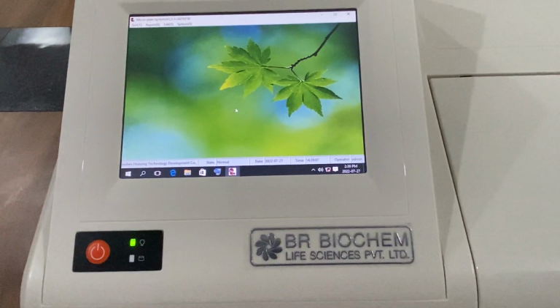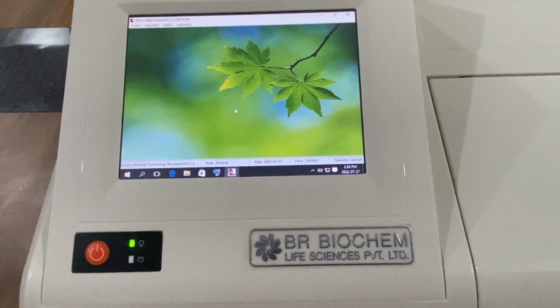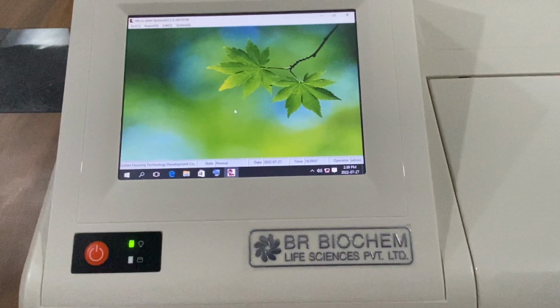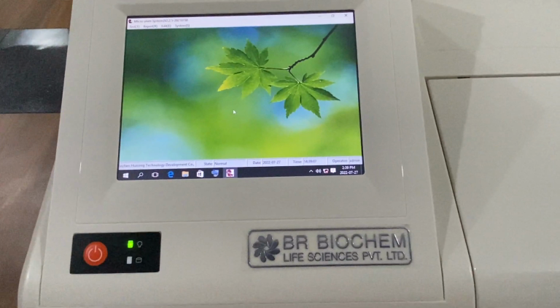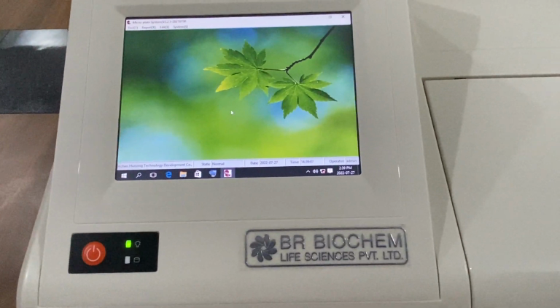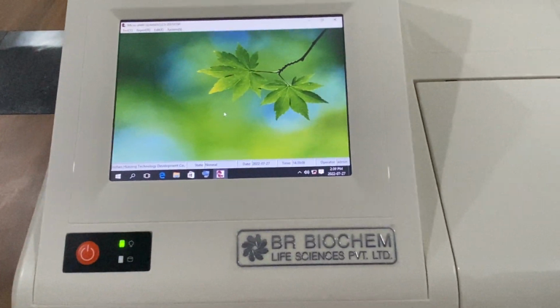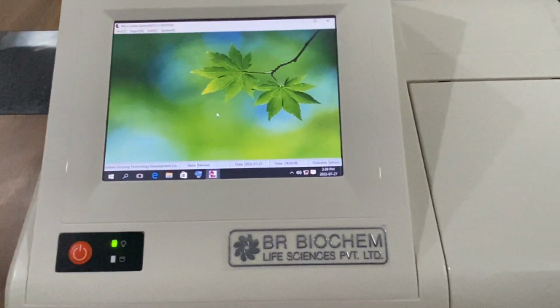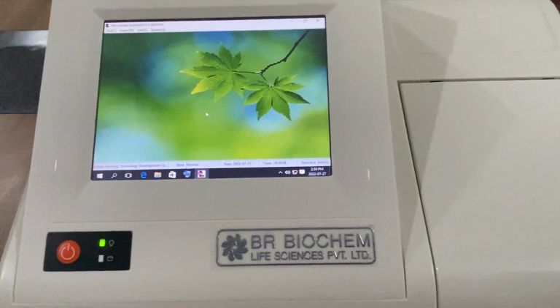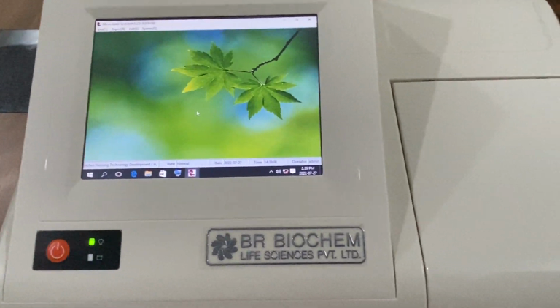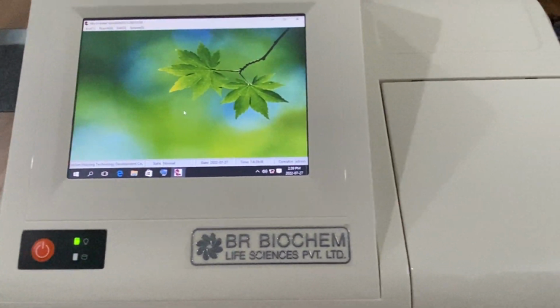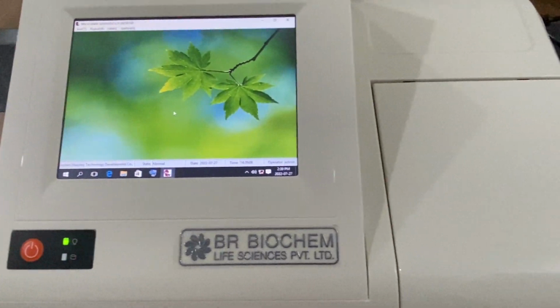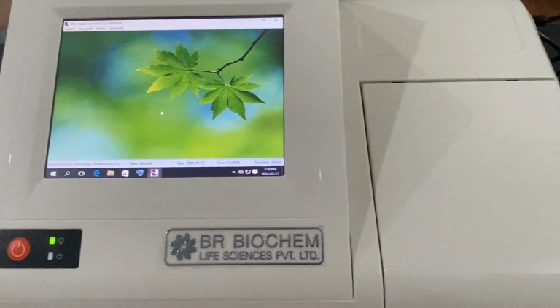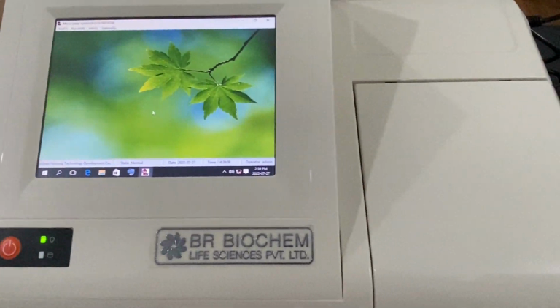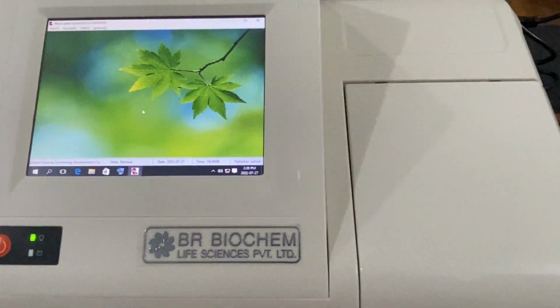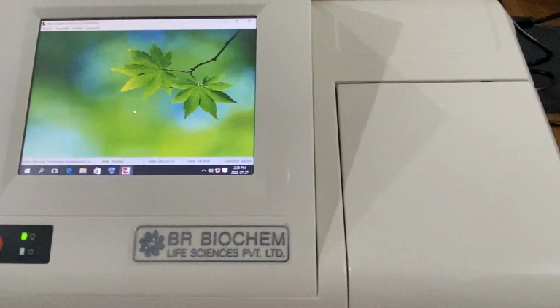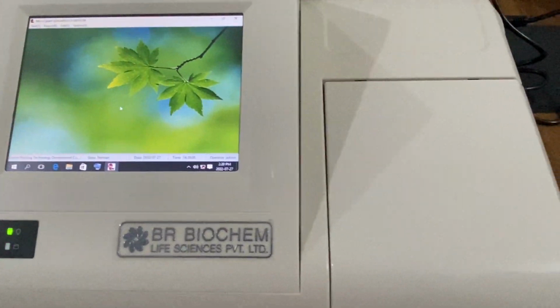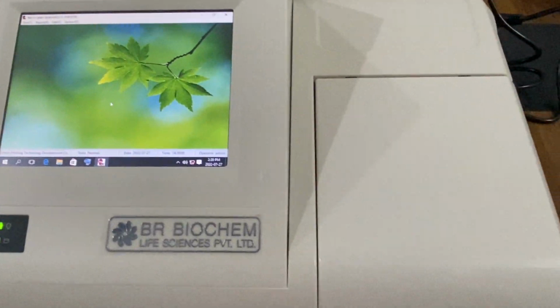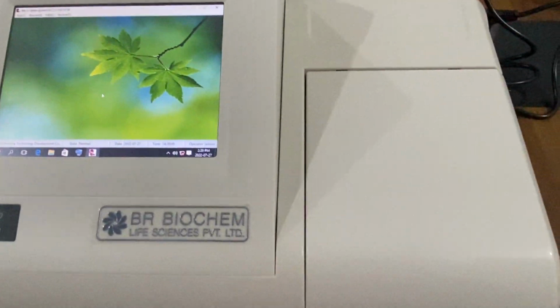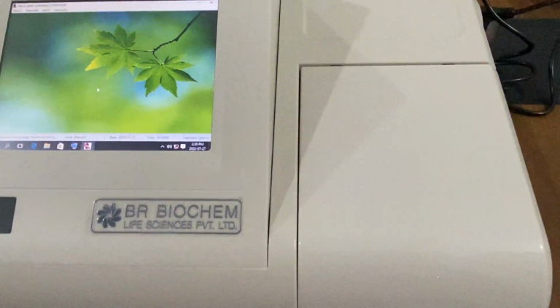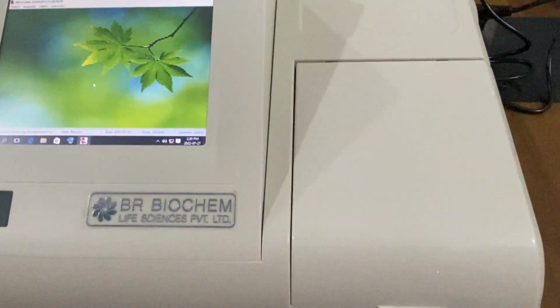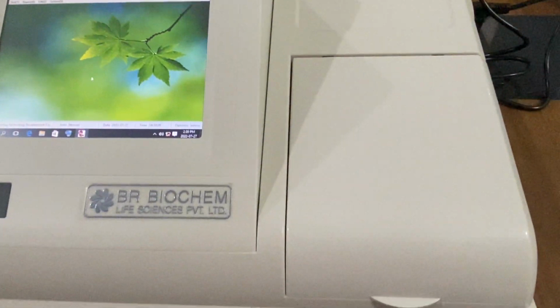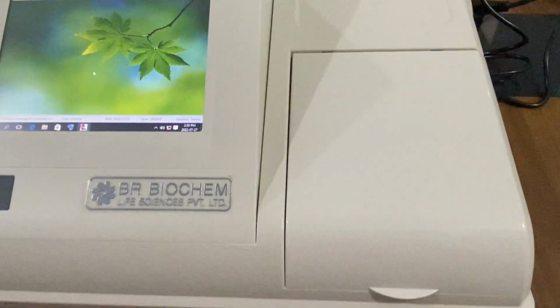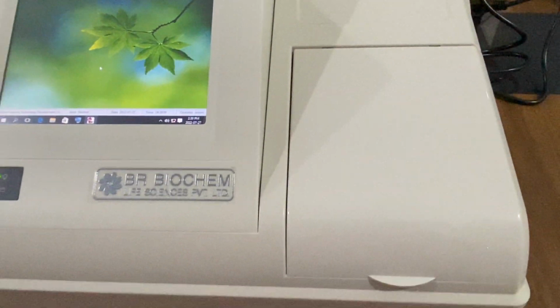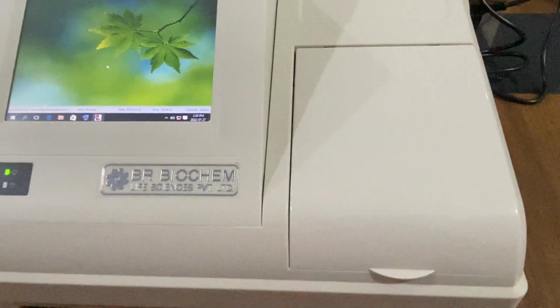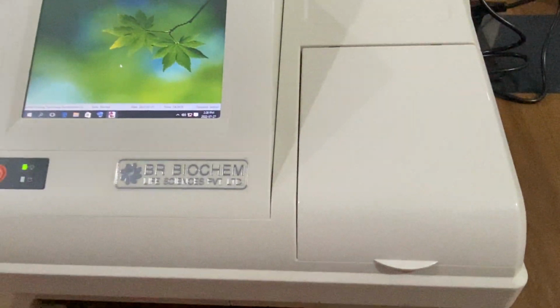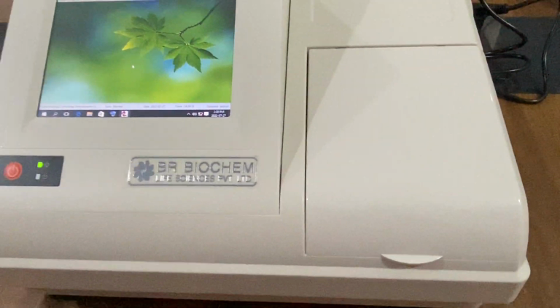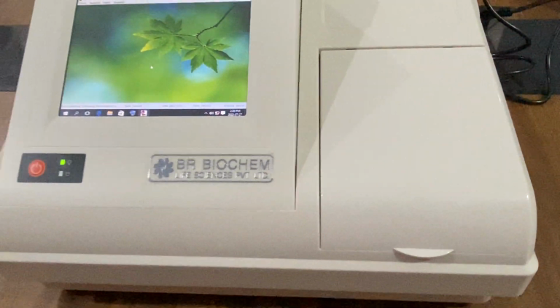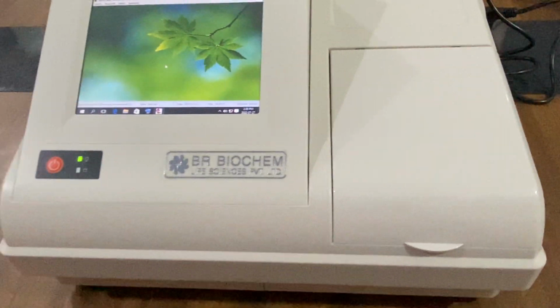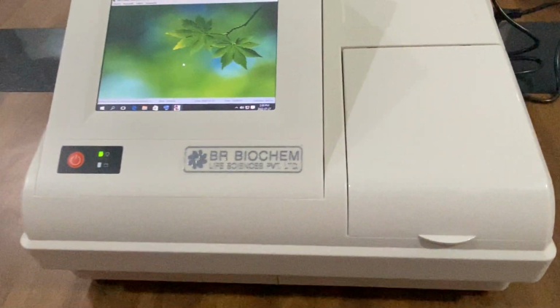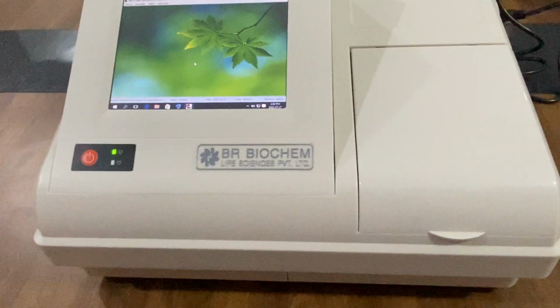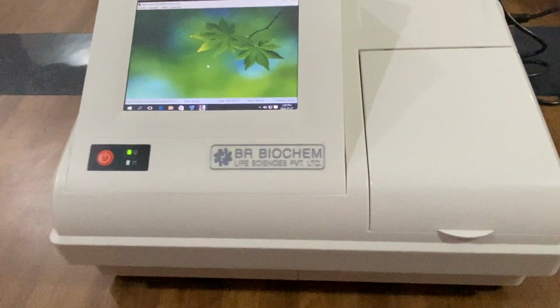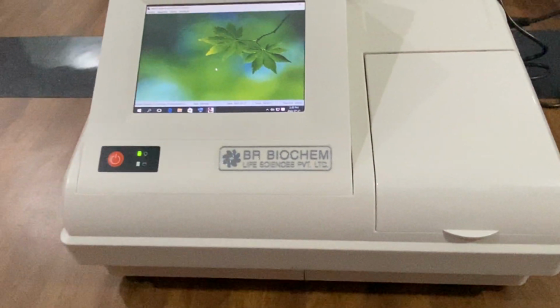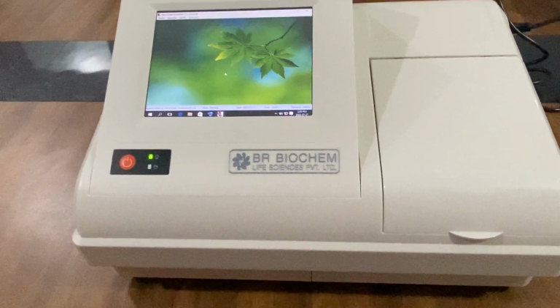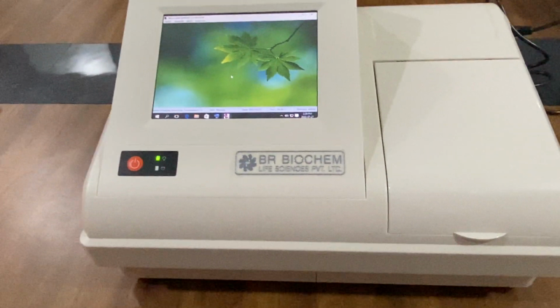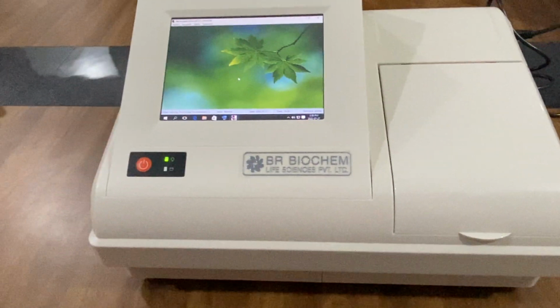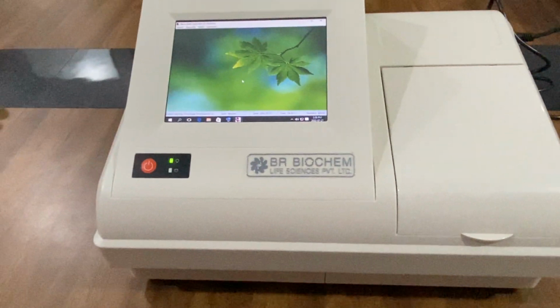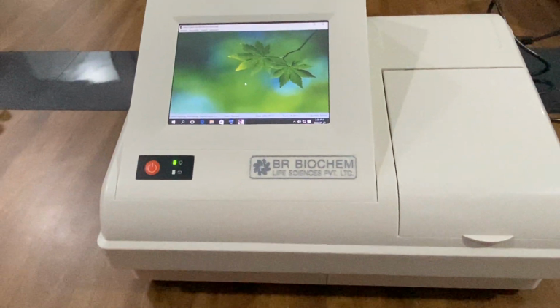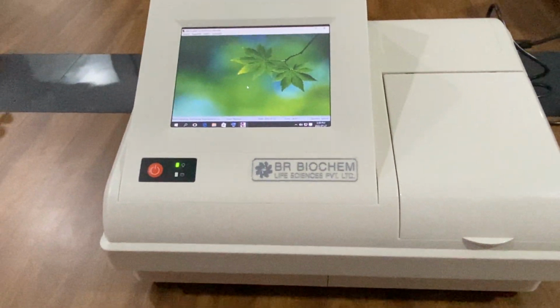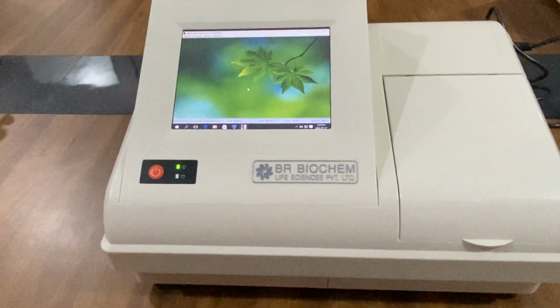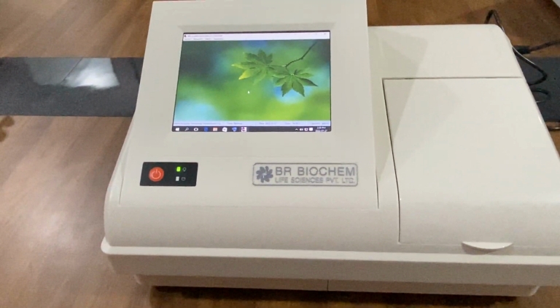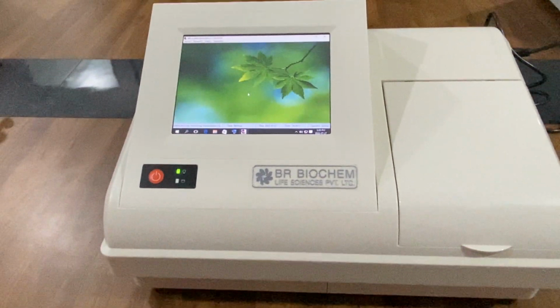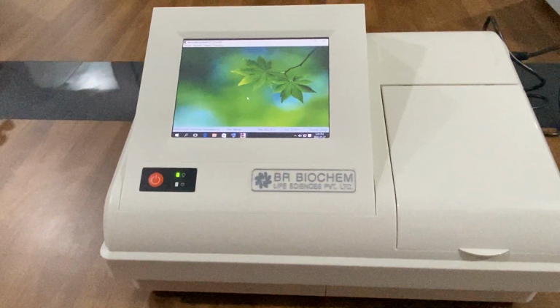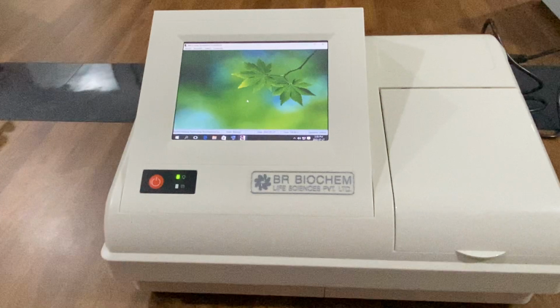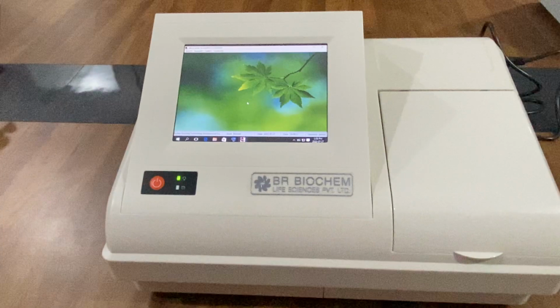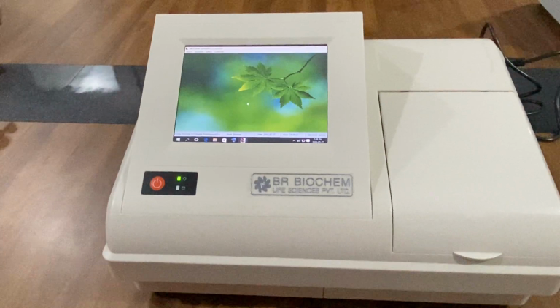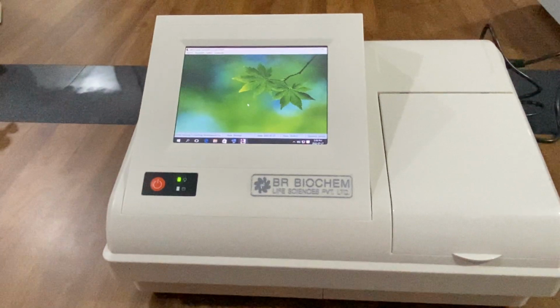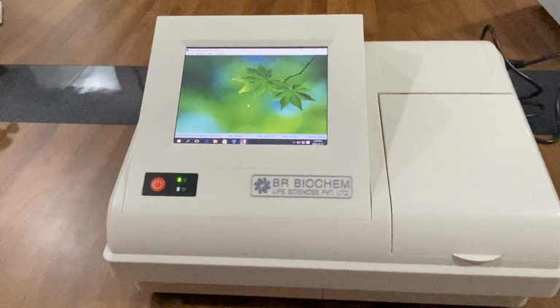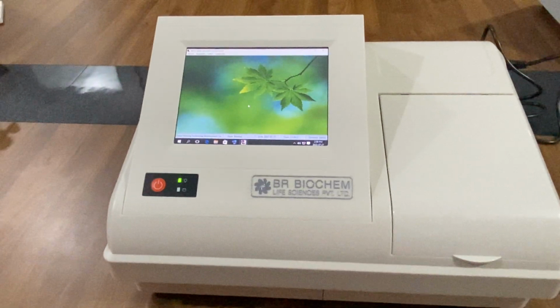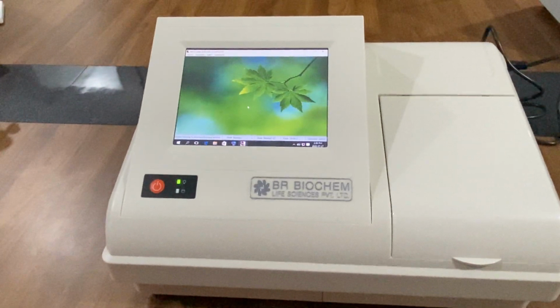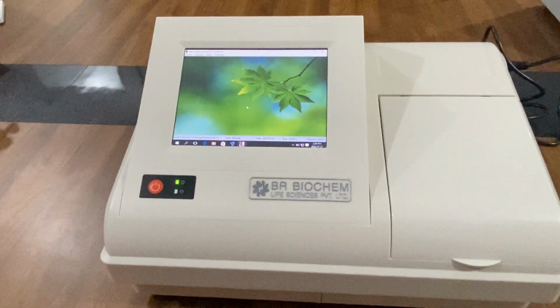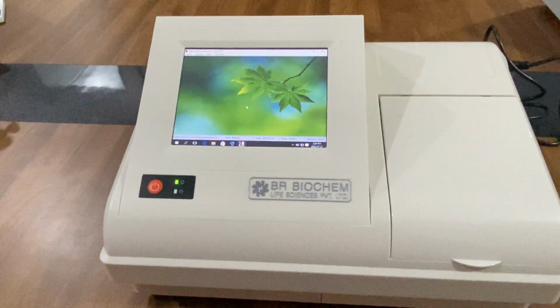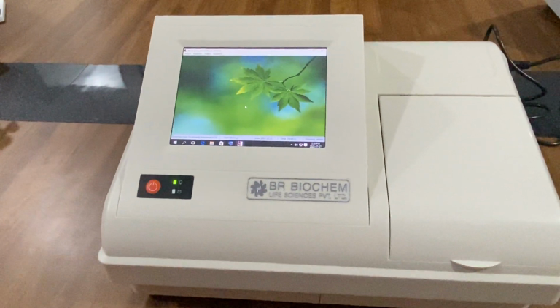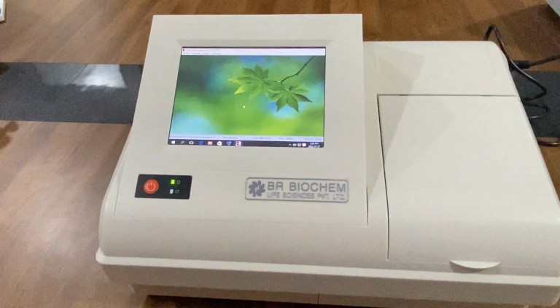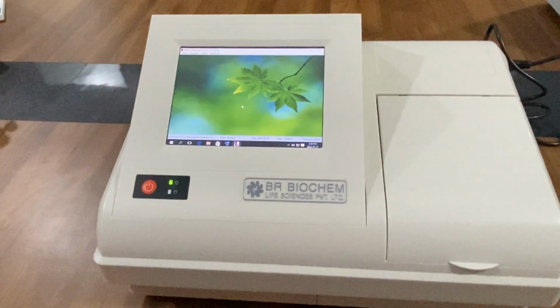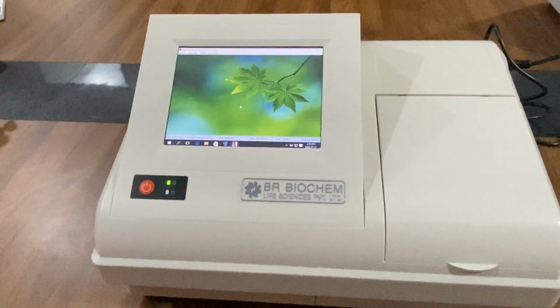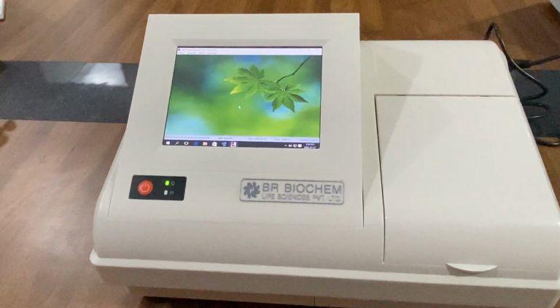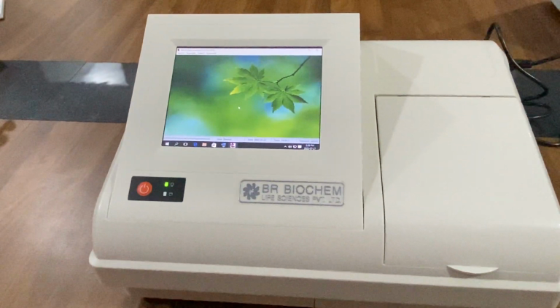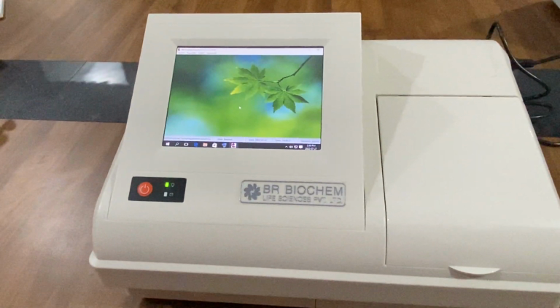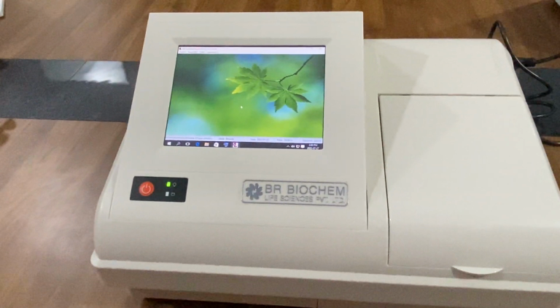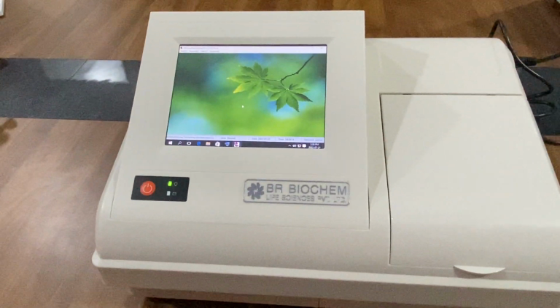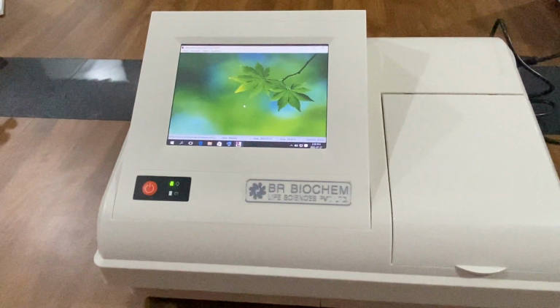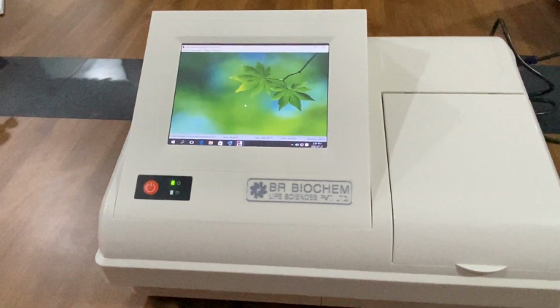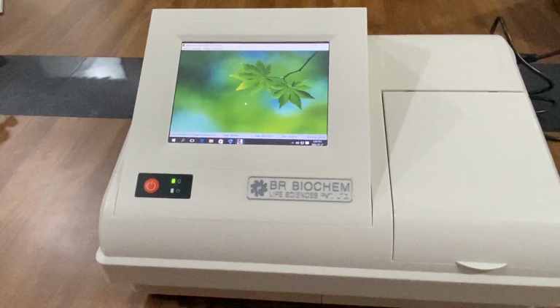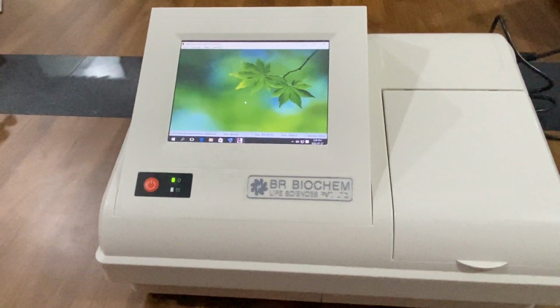In this ELISA reader, you can insert a 48-well microplate as well as a 96-well microplate.